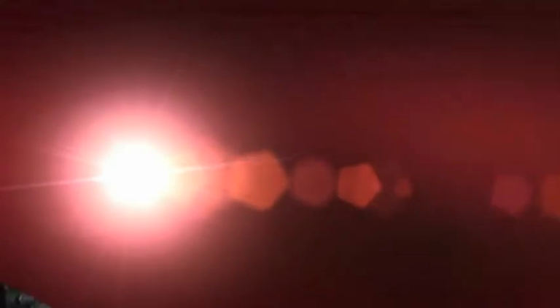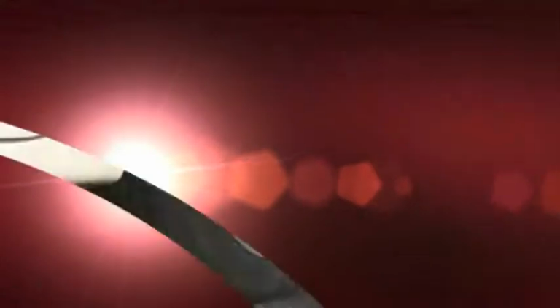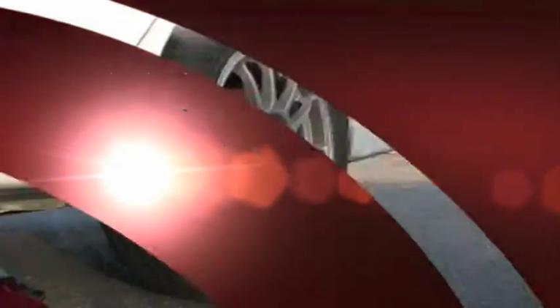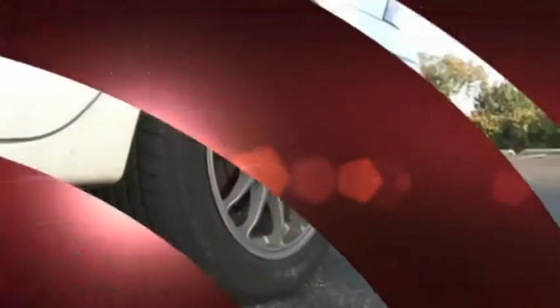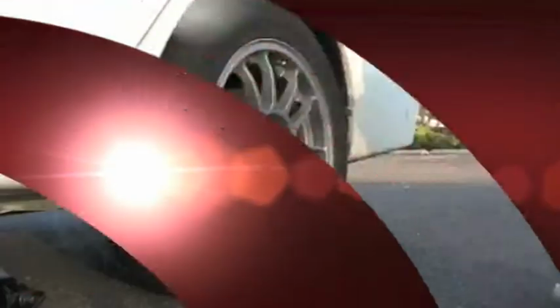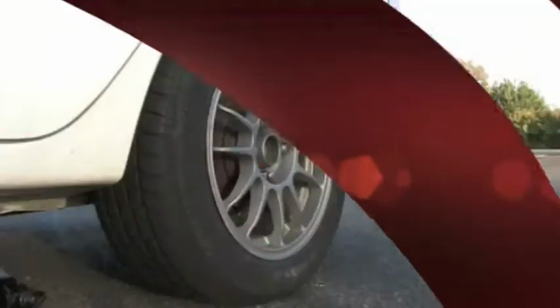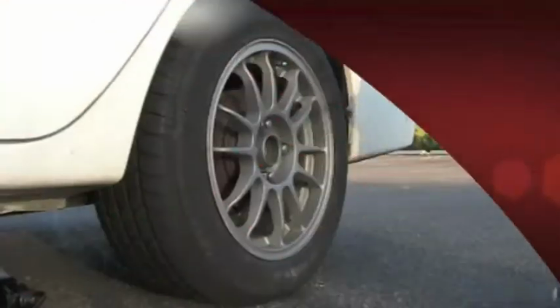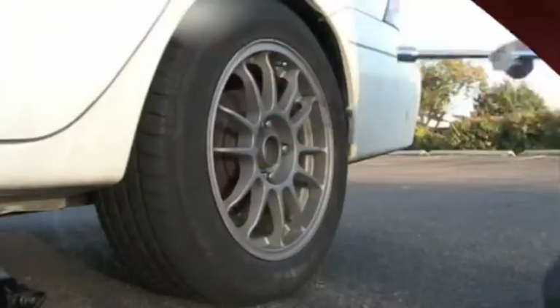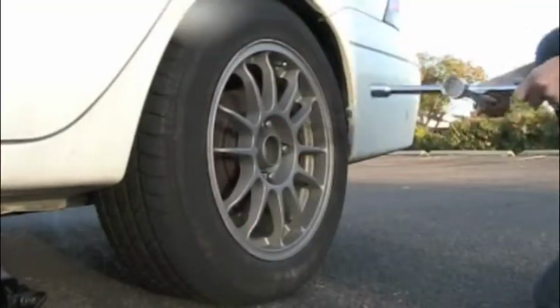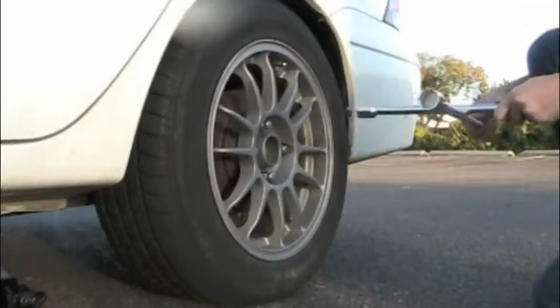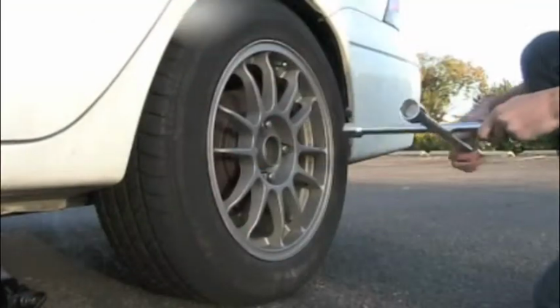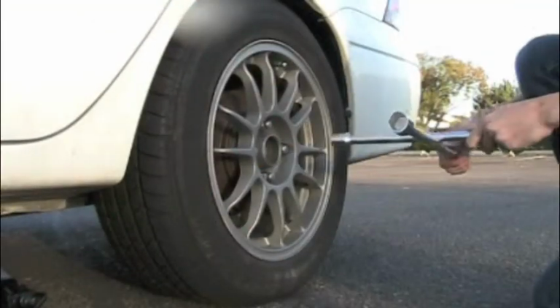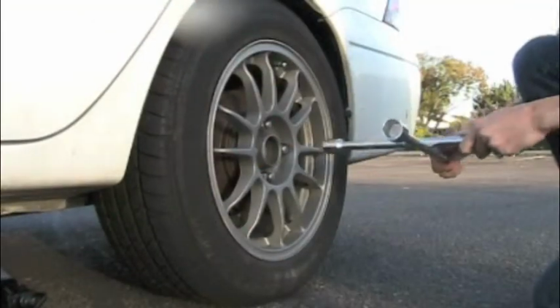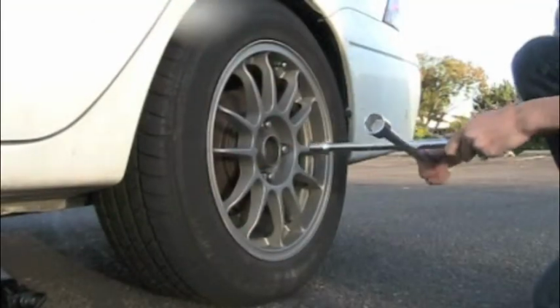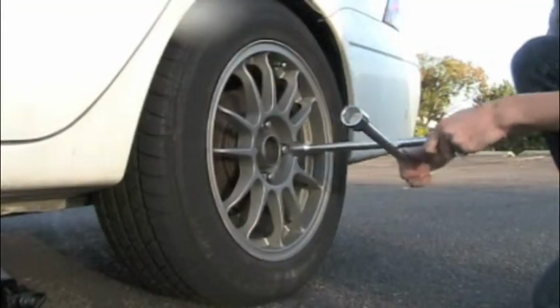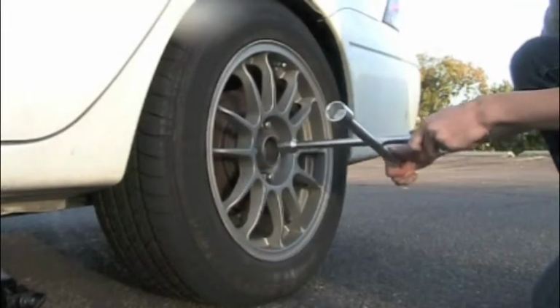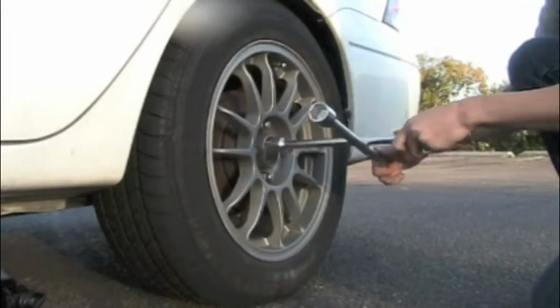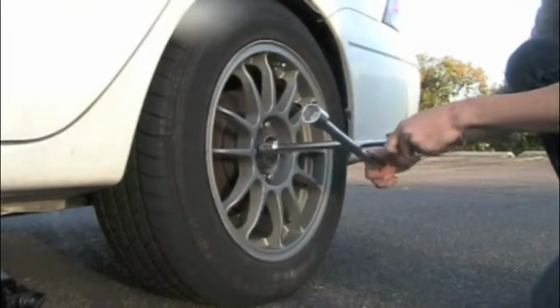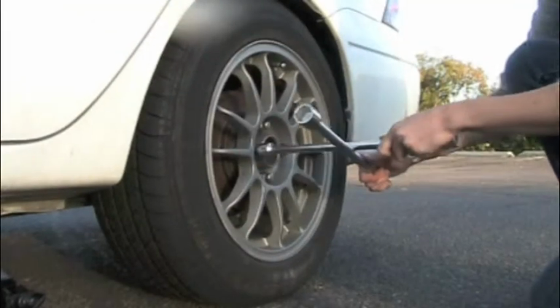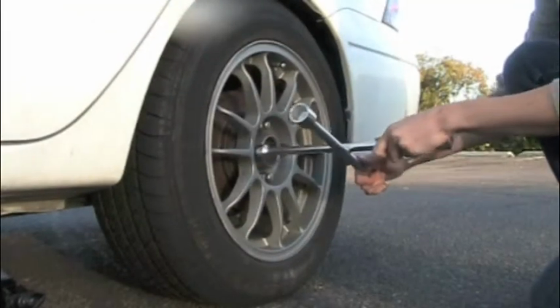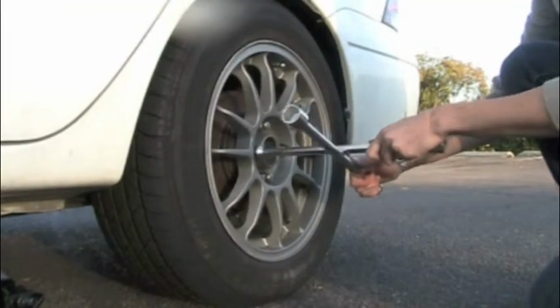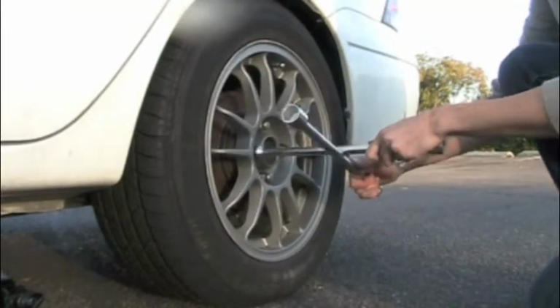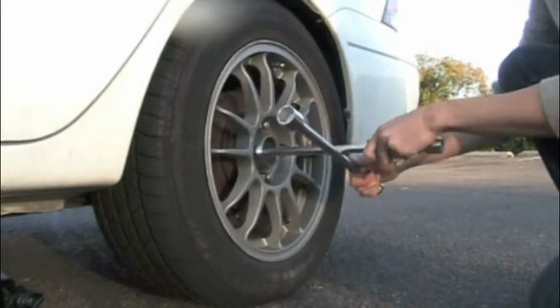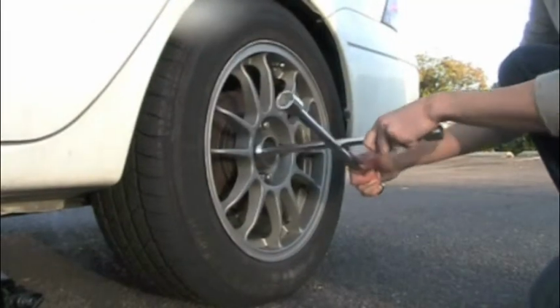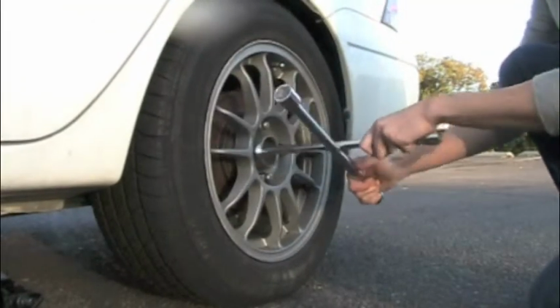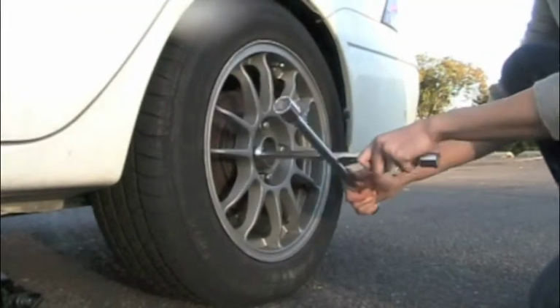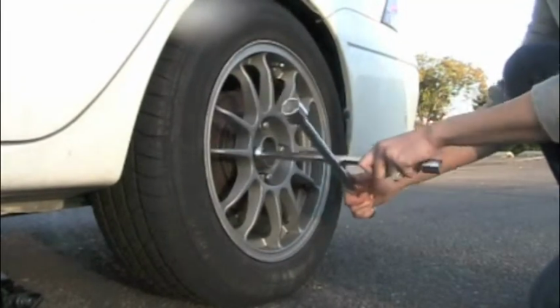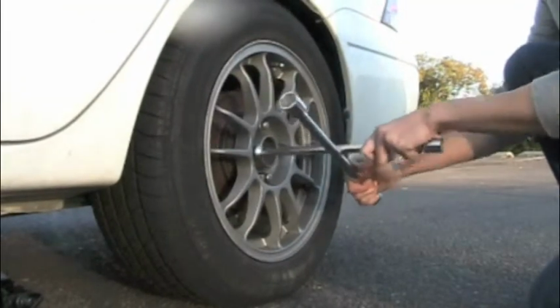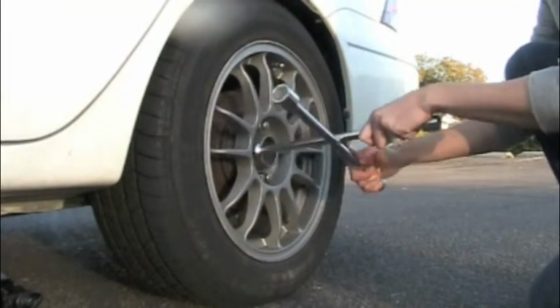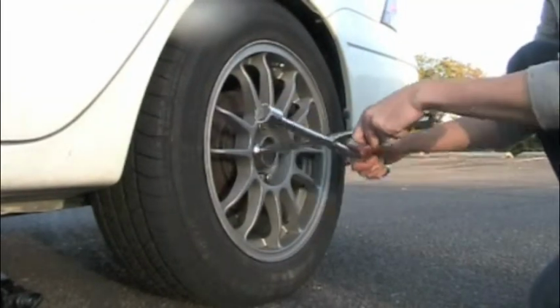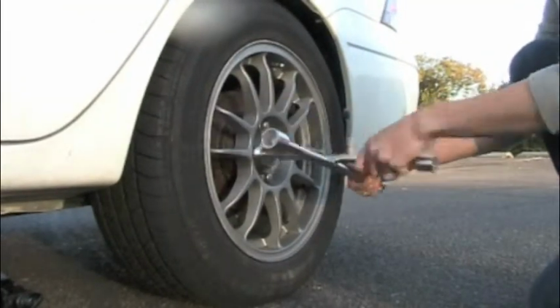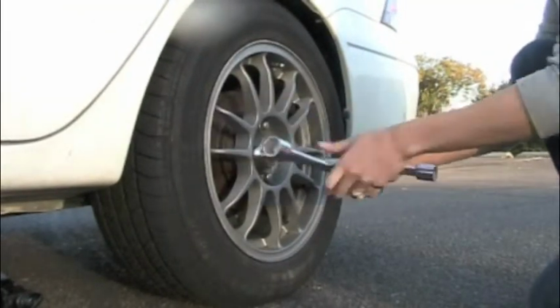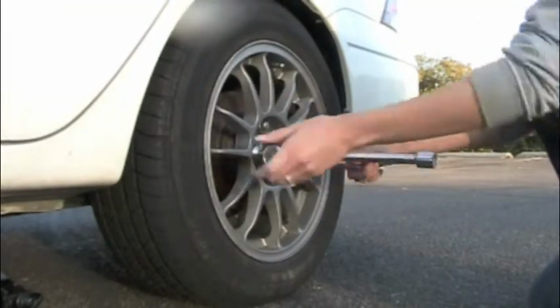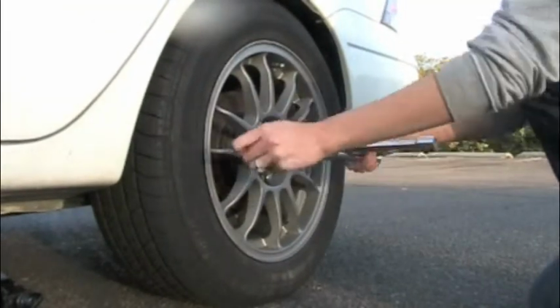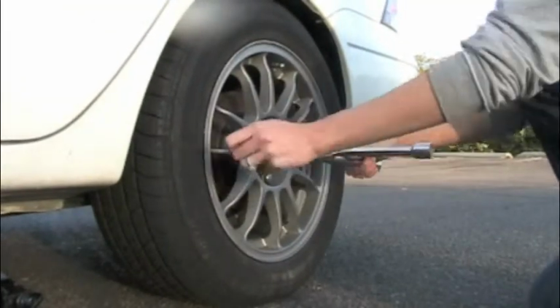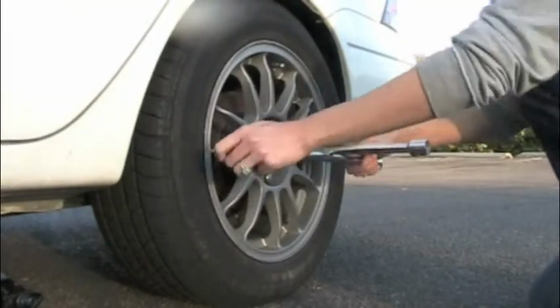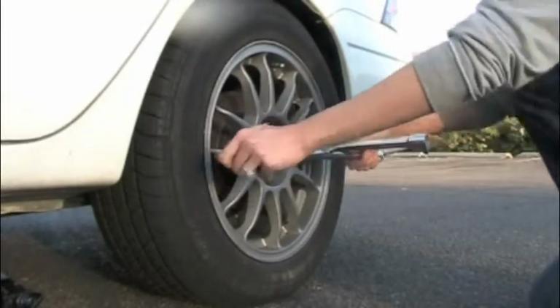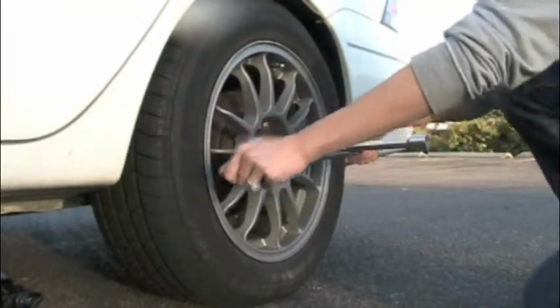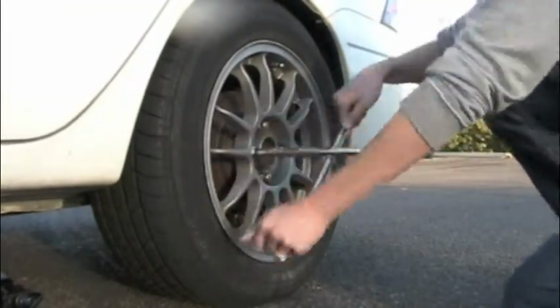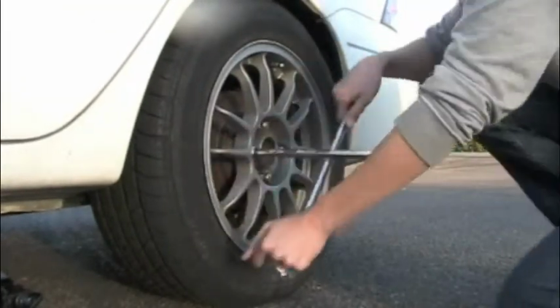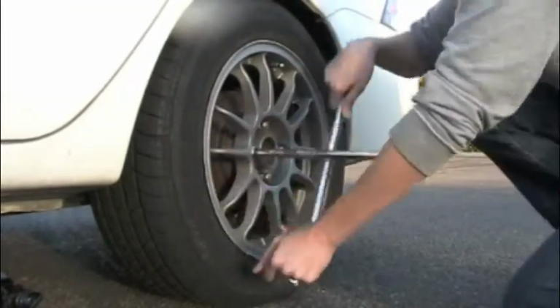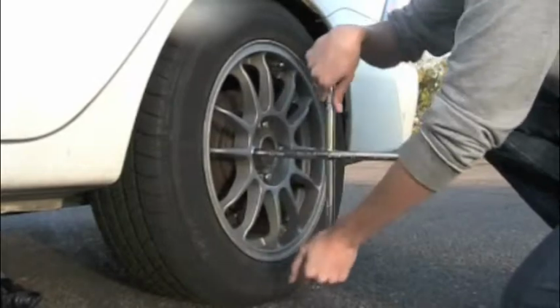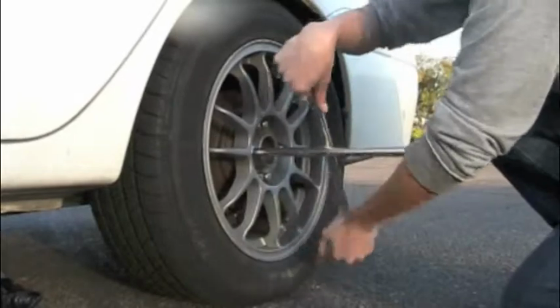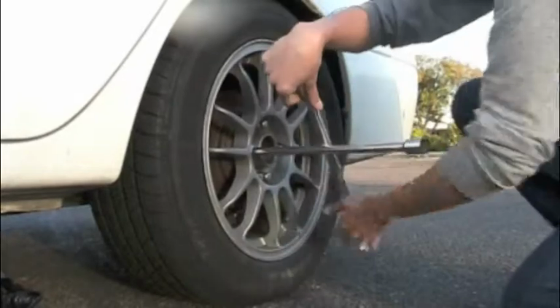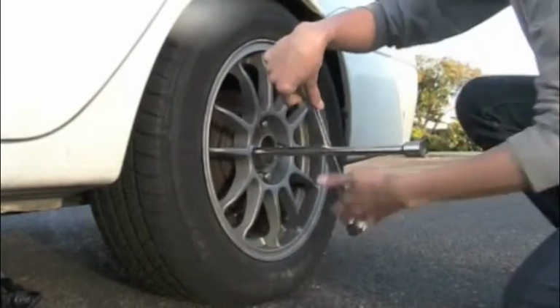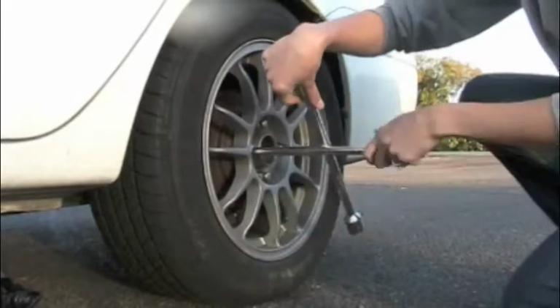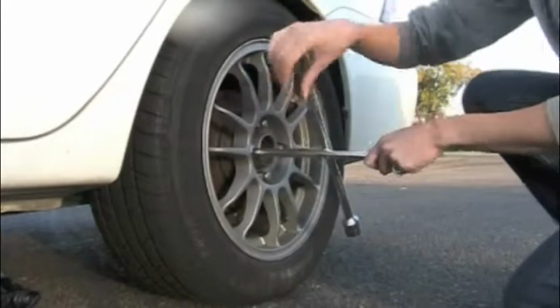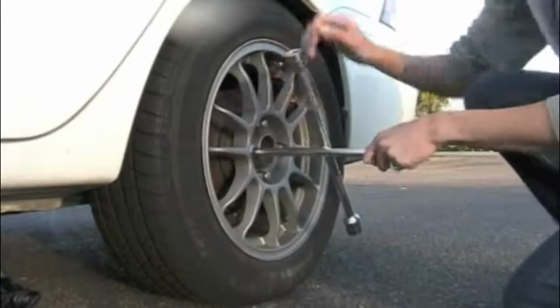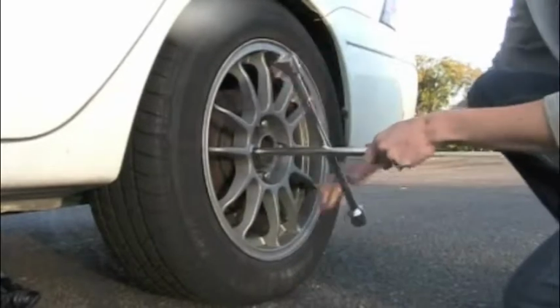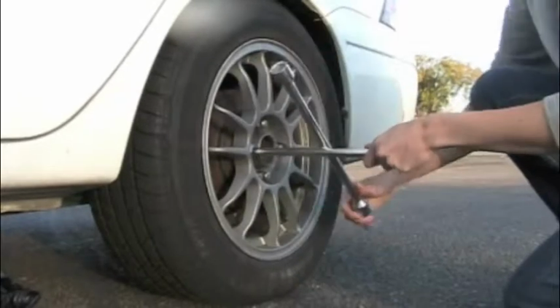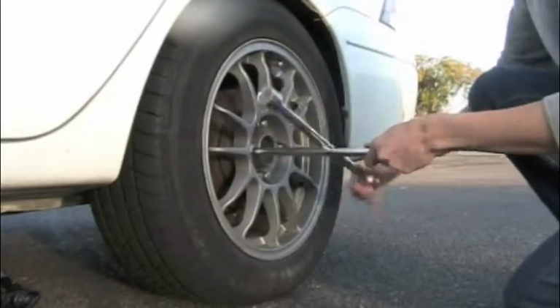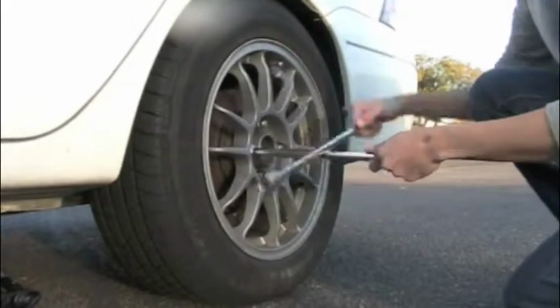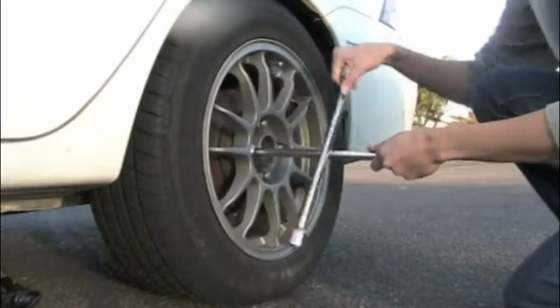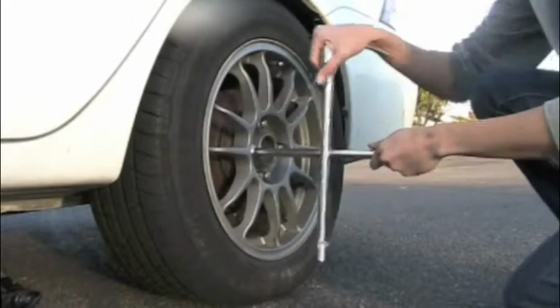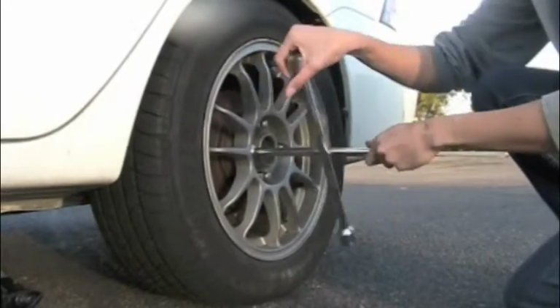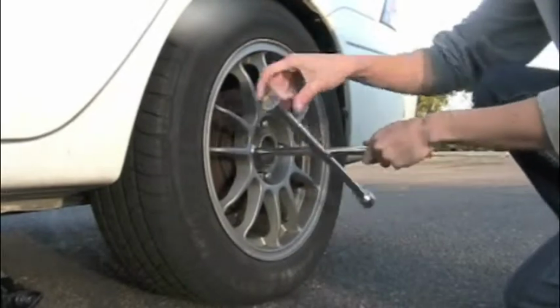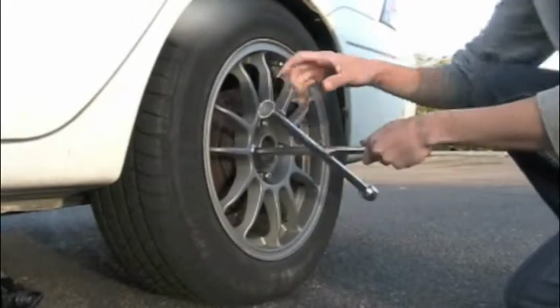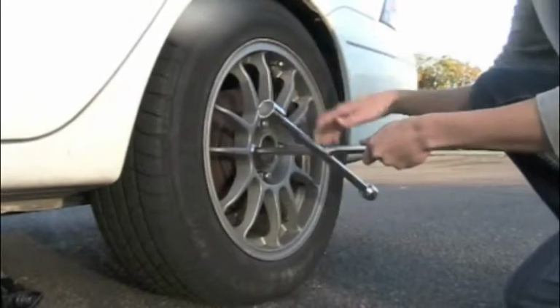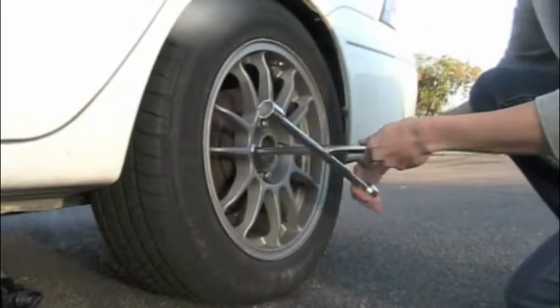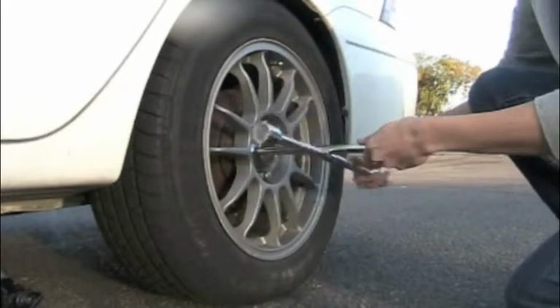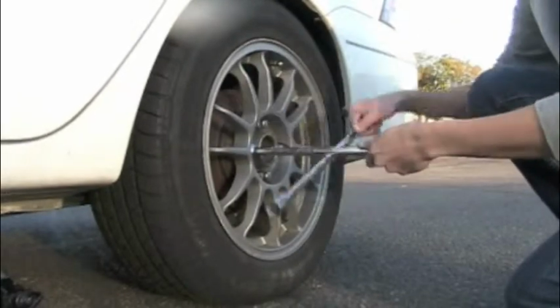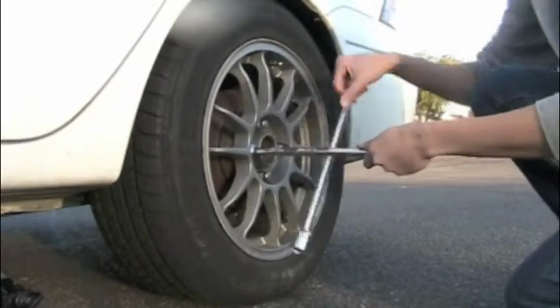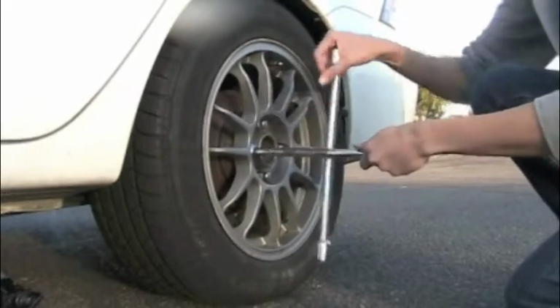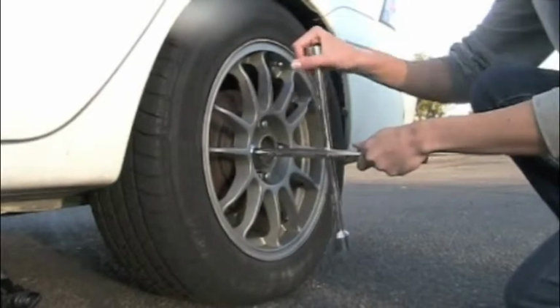Next you will loosen the lug nuts on the tire. Don't remove them, only loosen them.